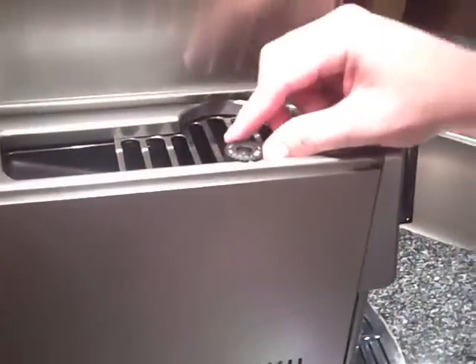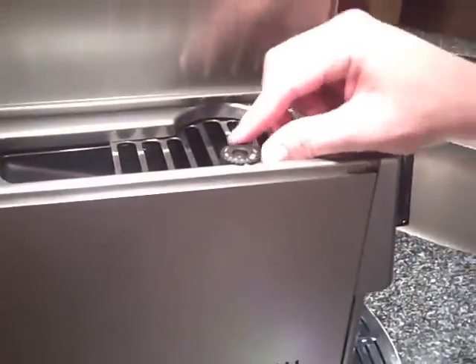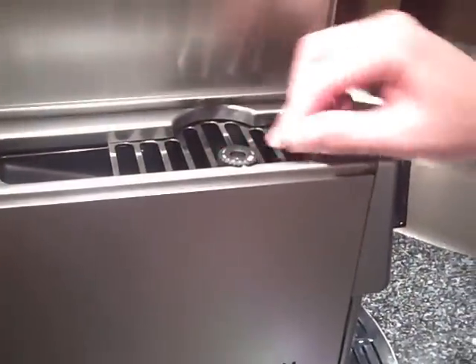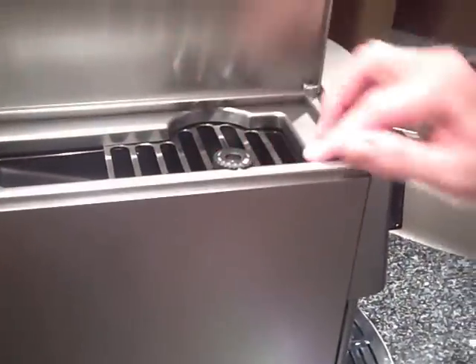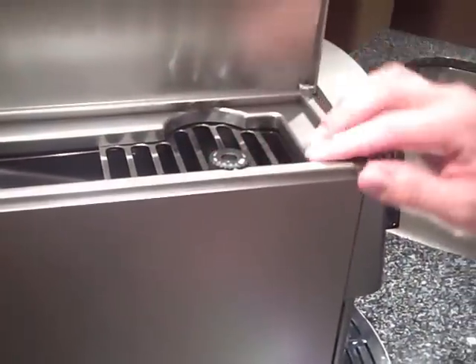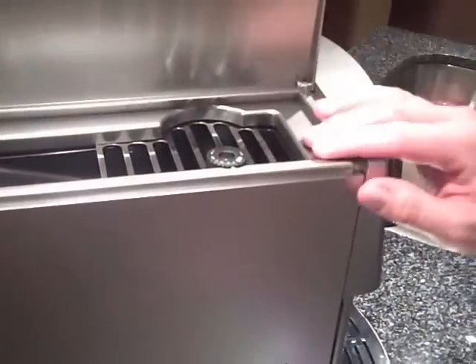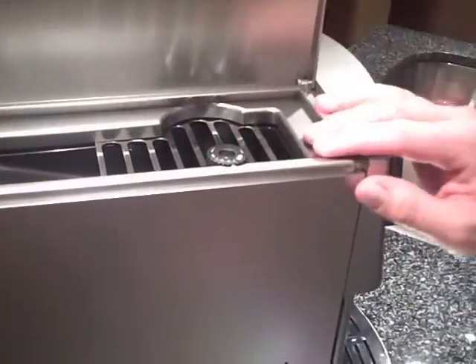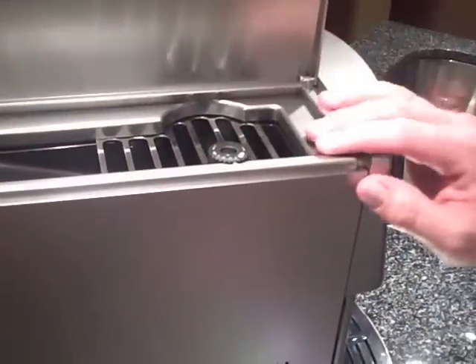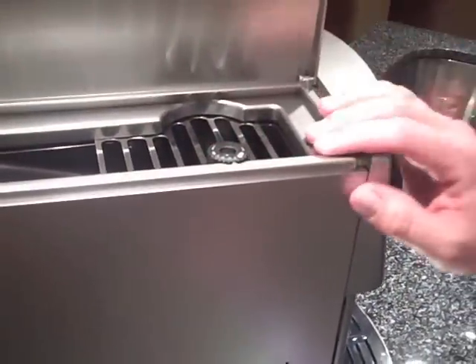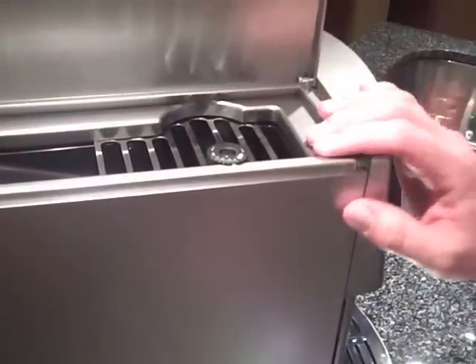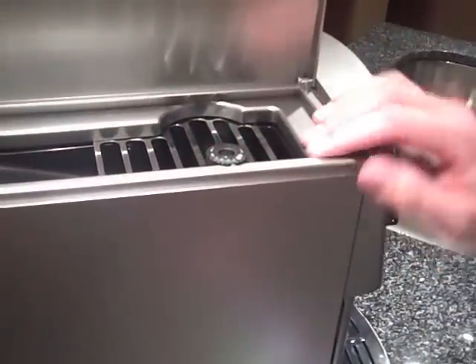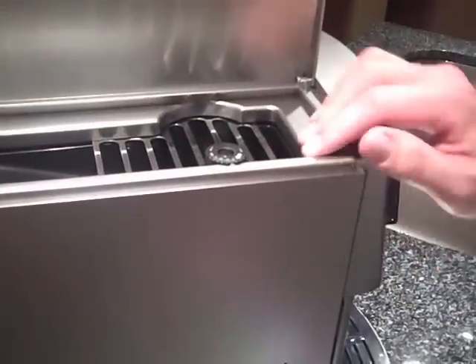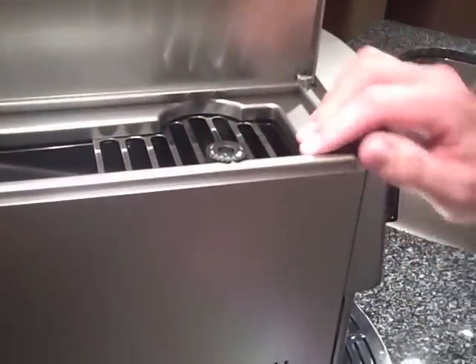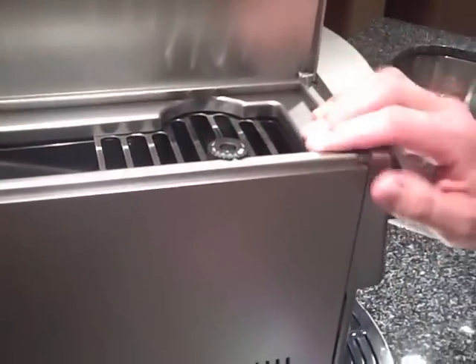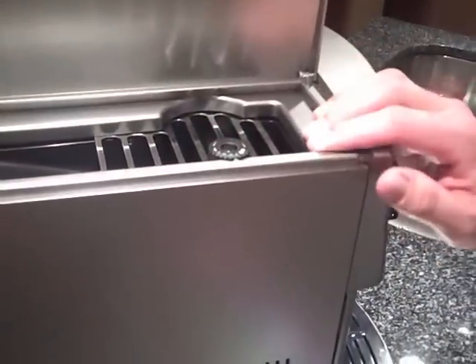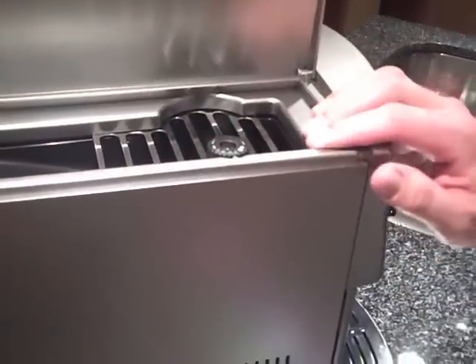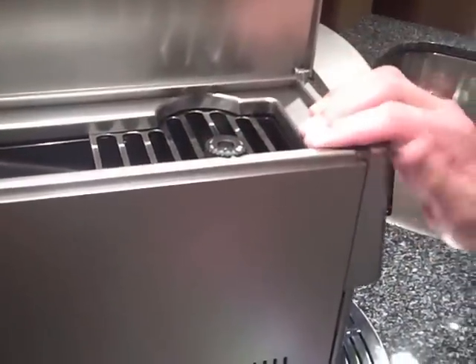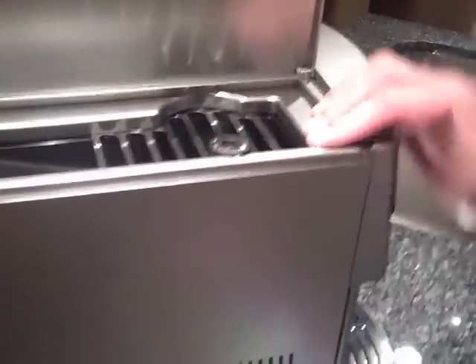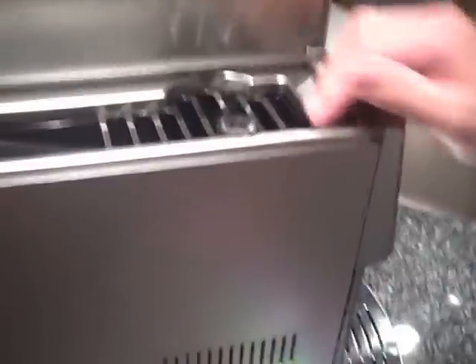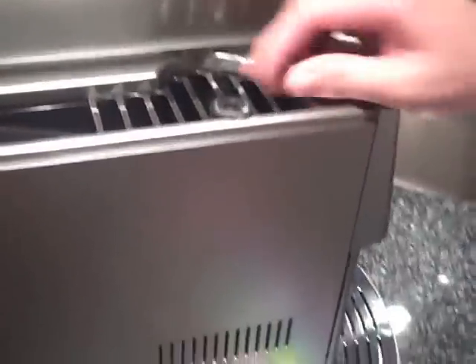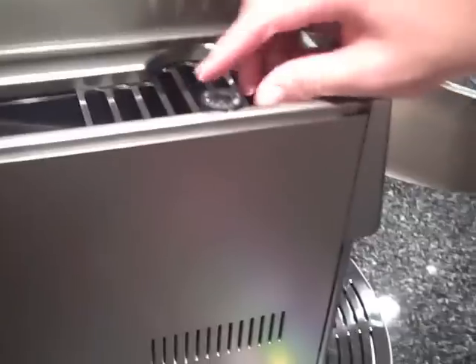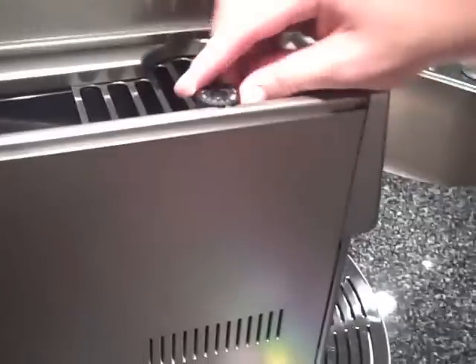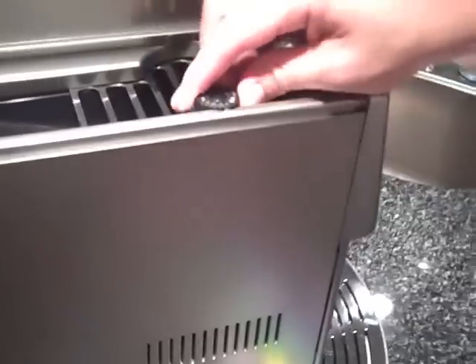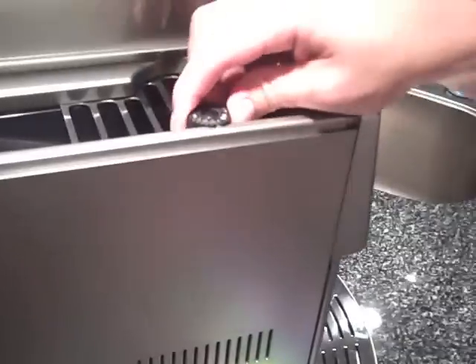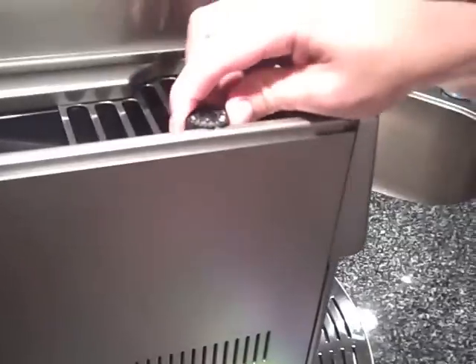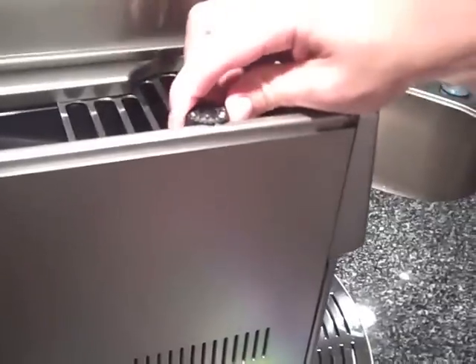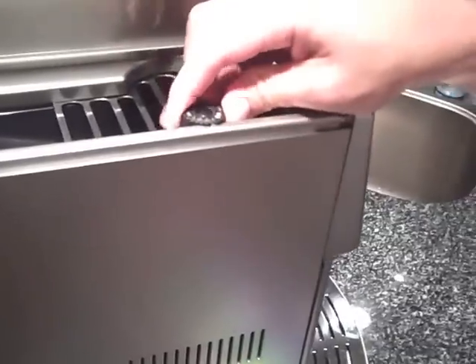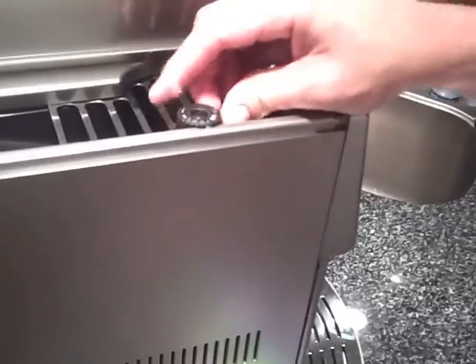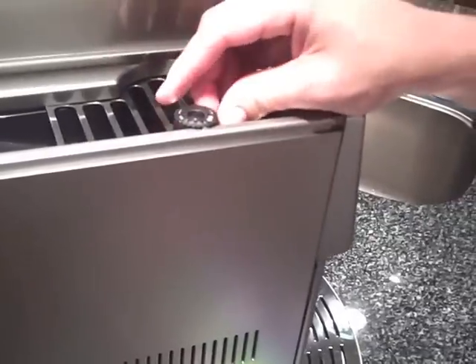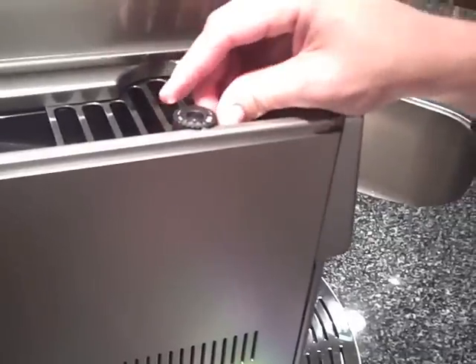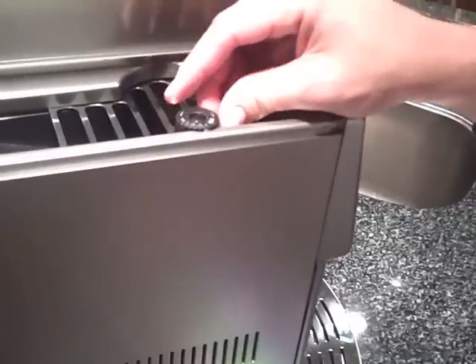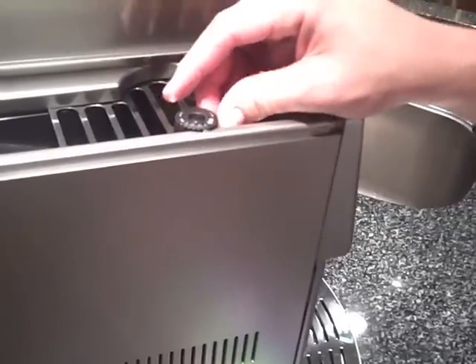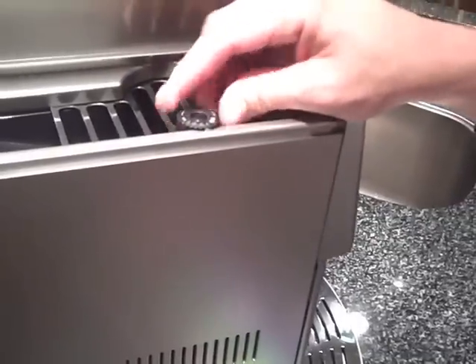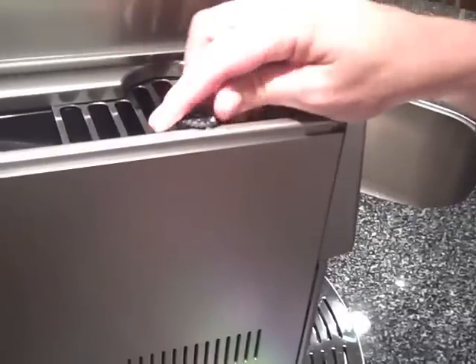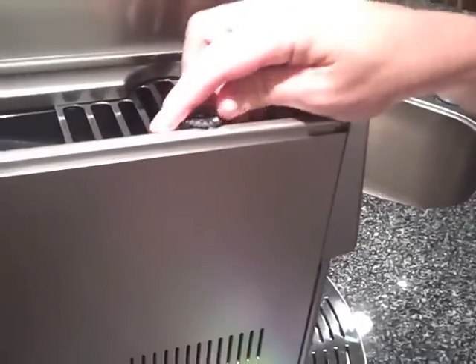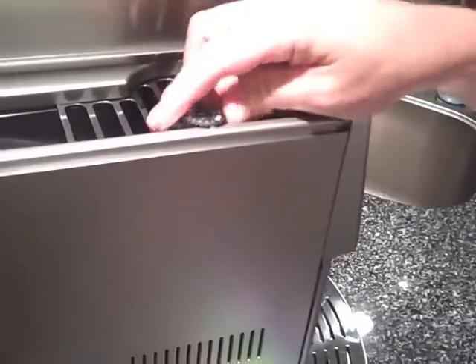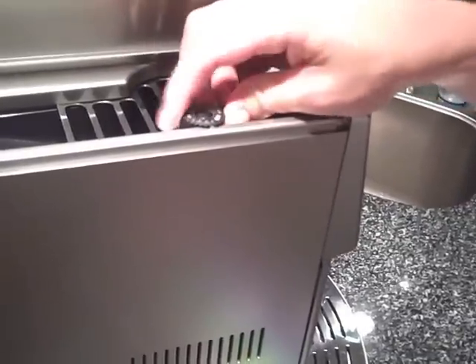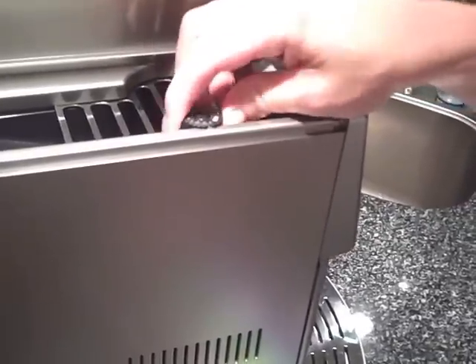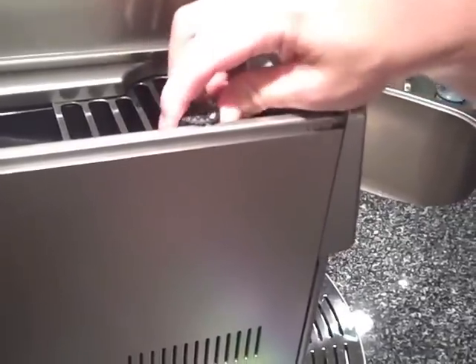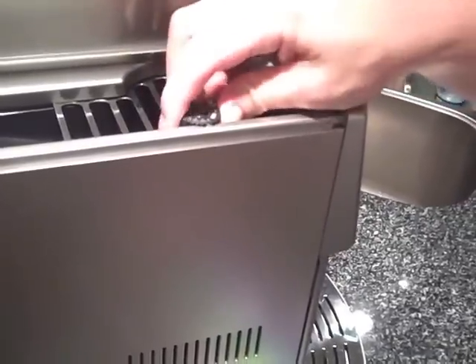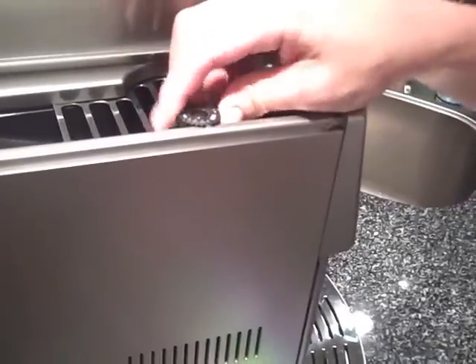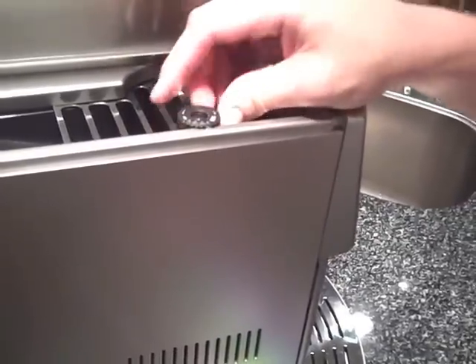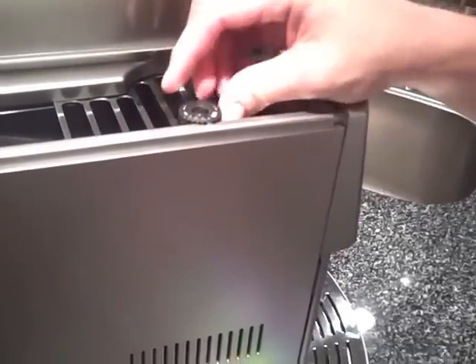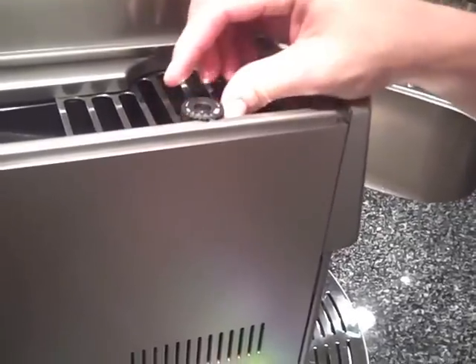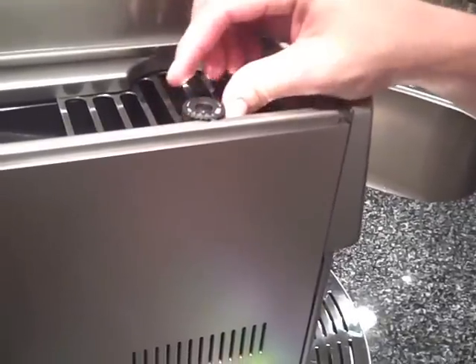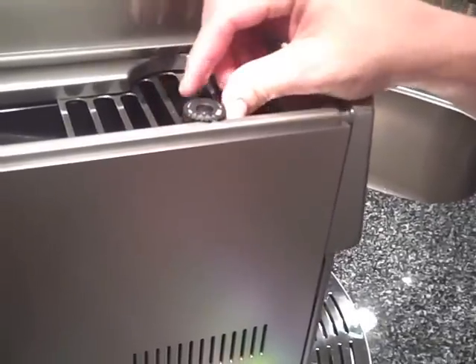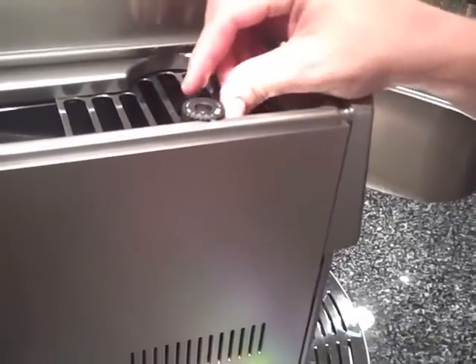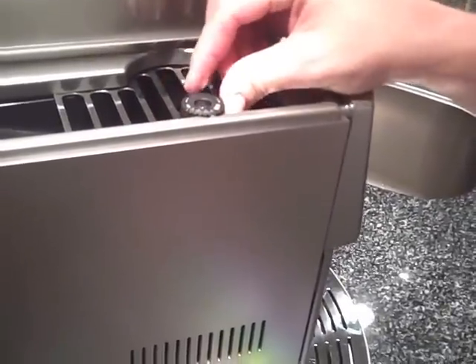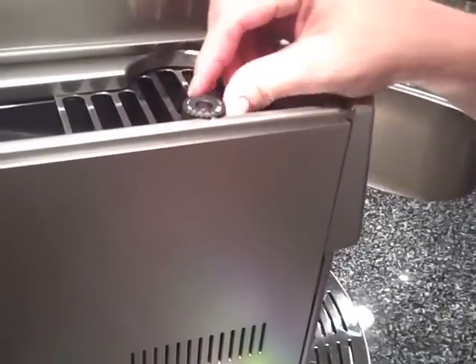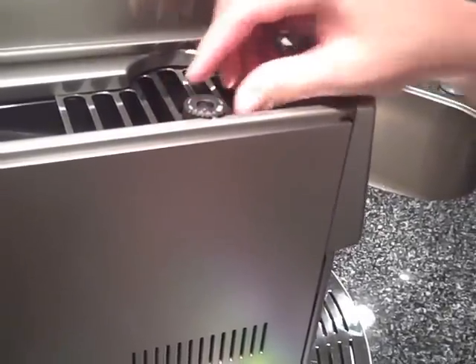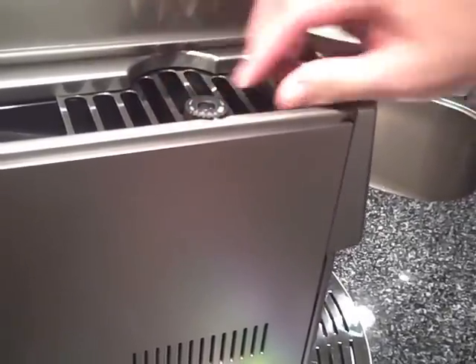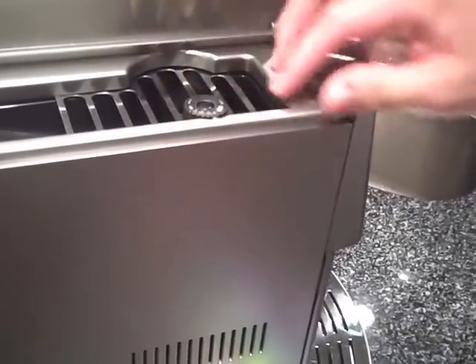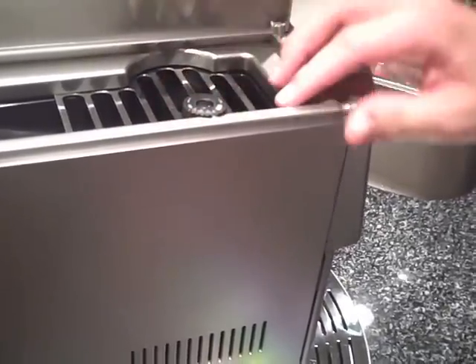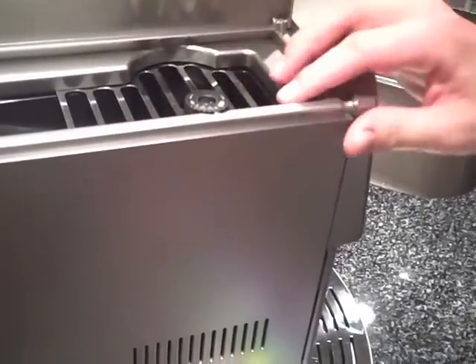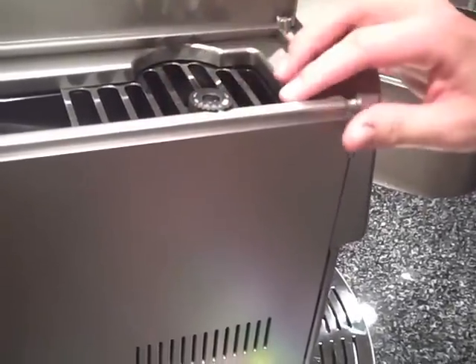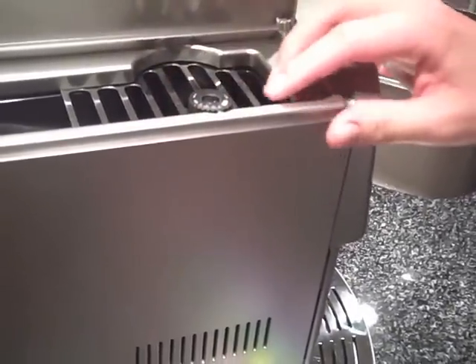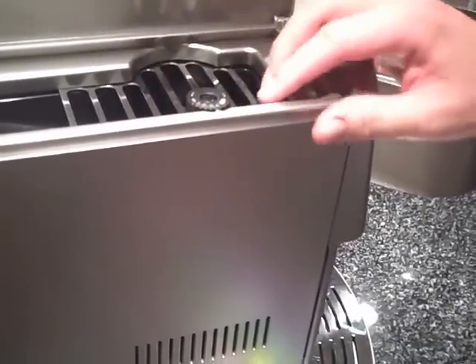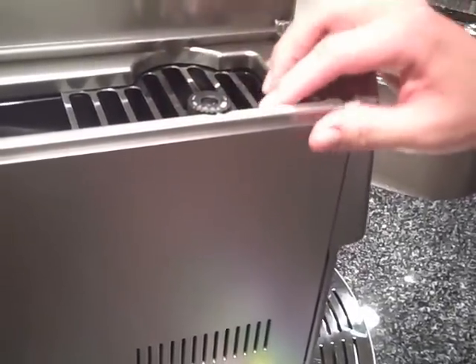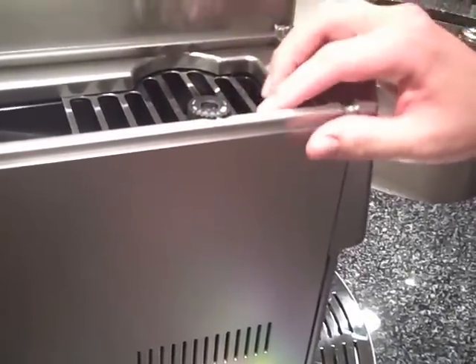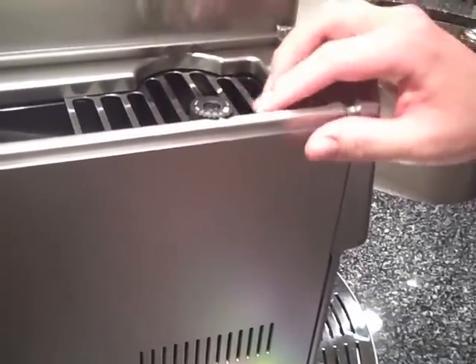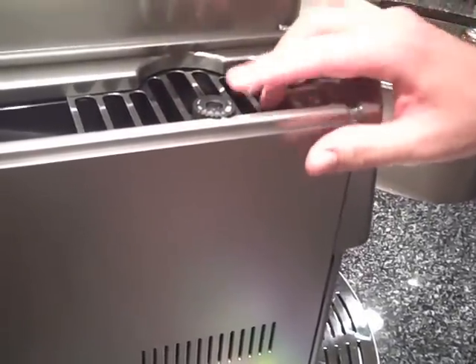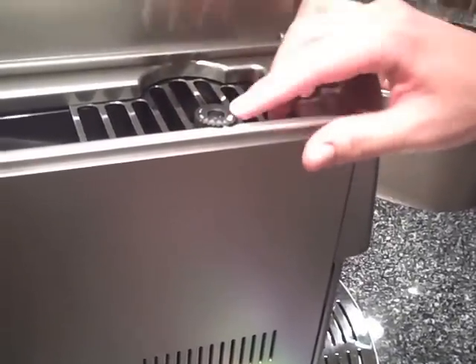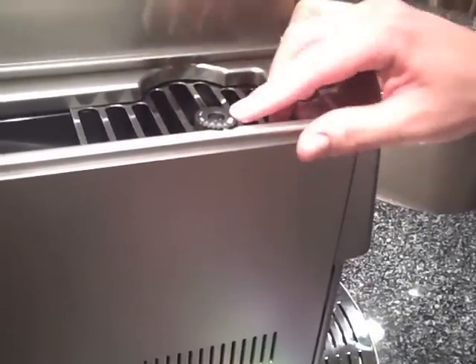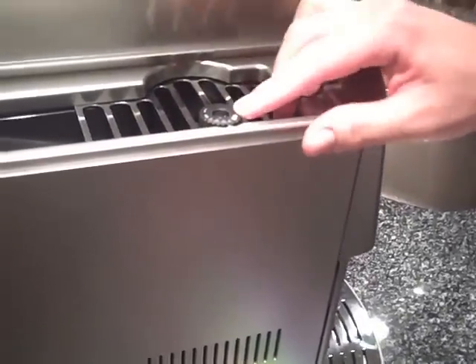This is for the espresso beans — it's a built-in grinder and has many different settings.